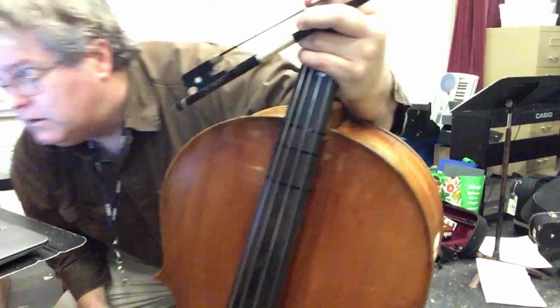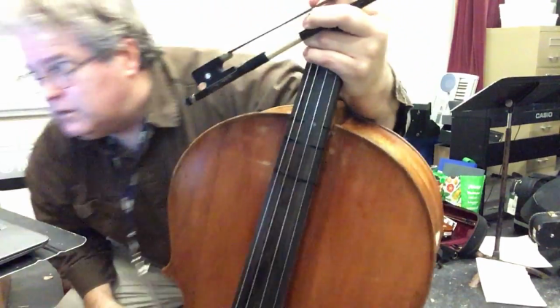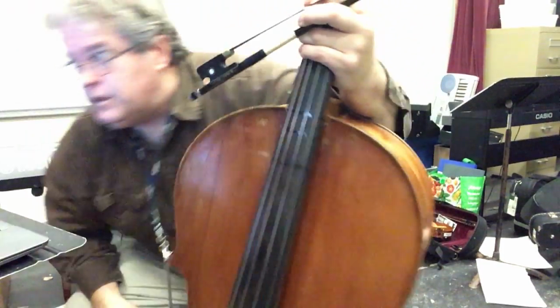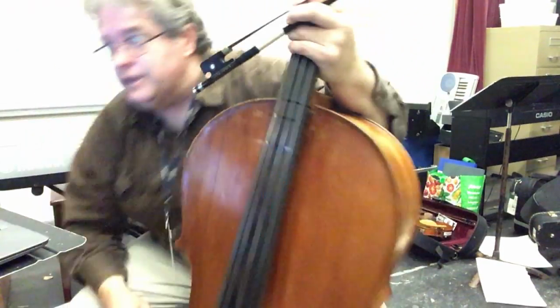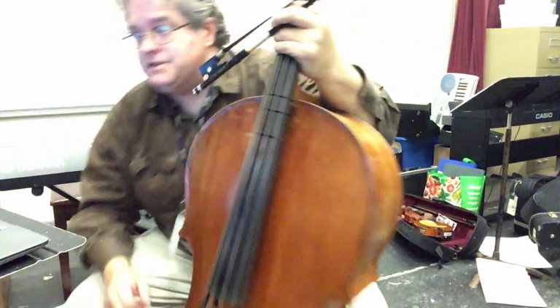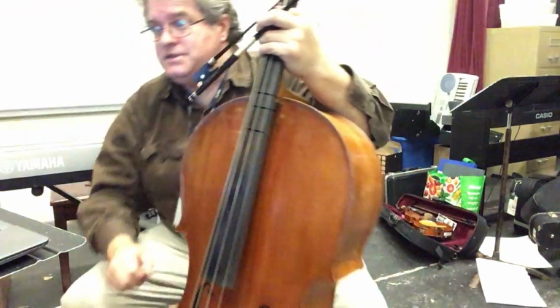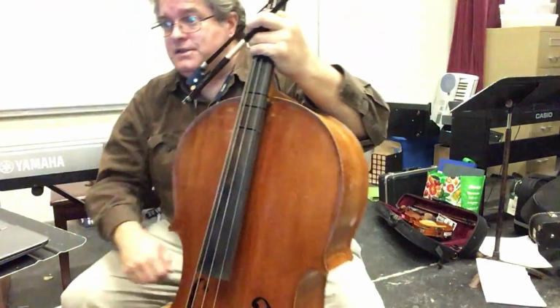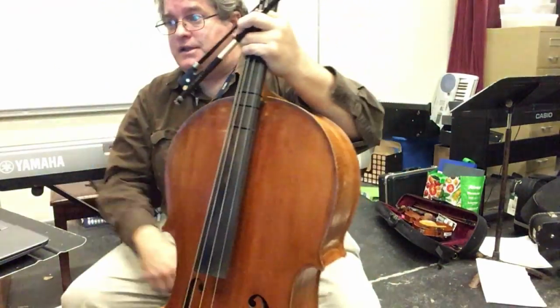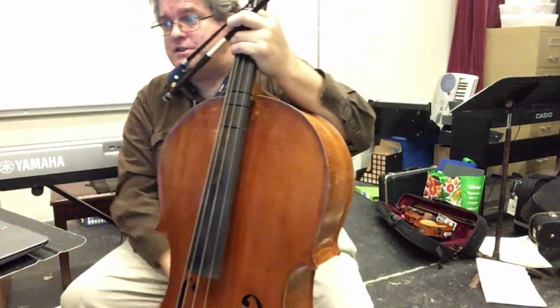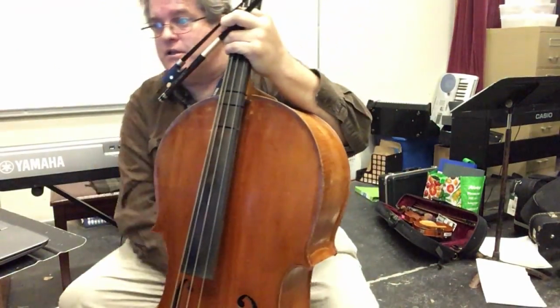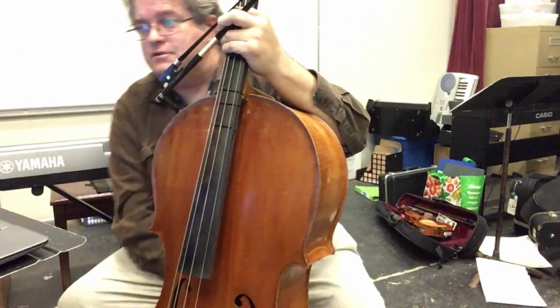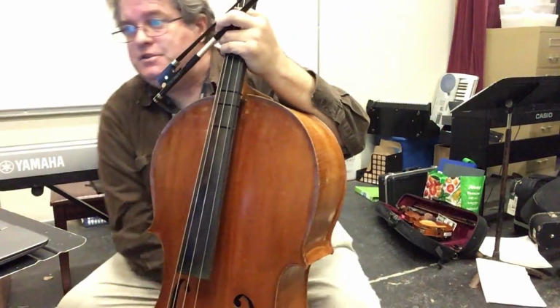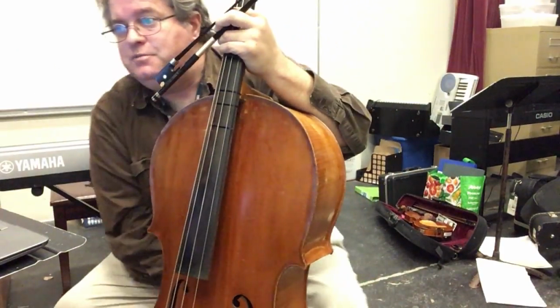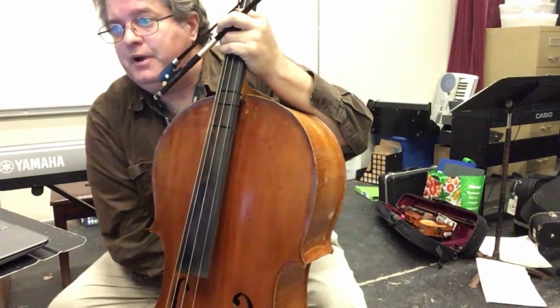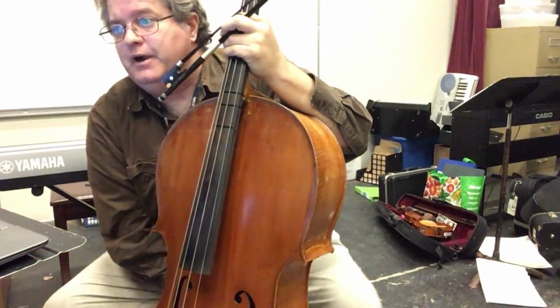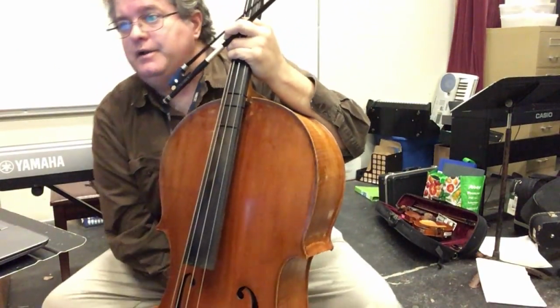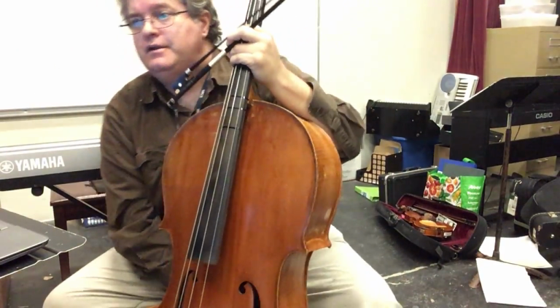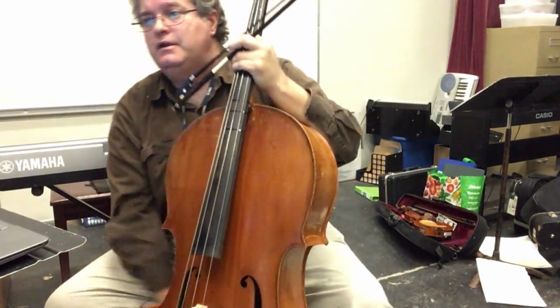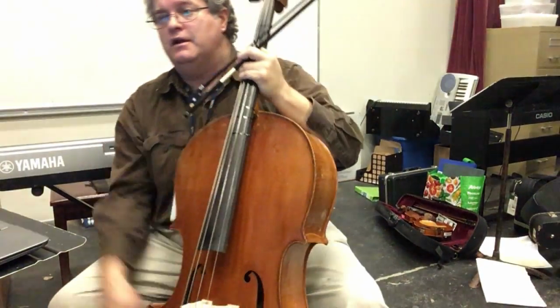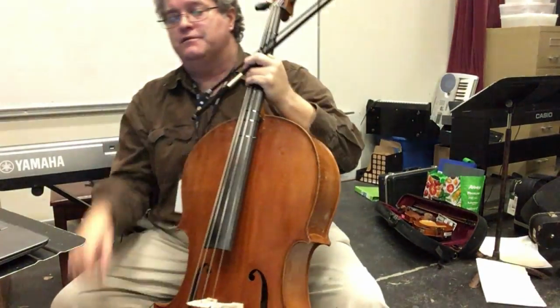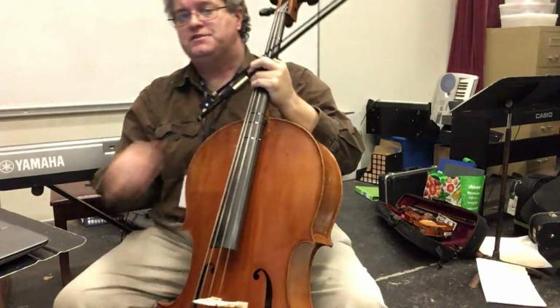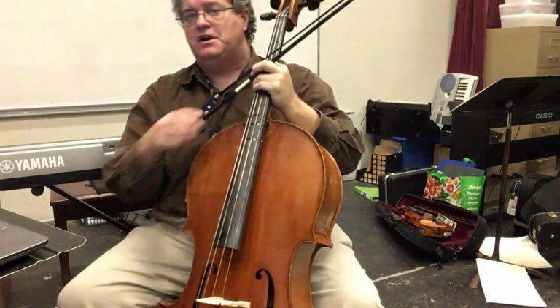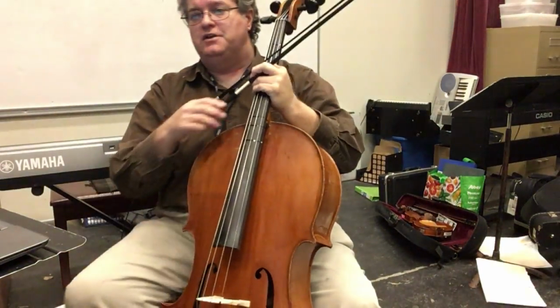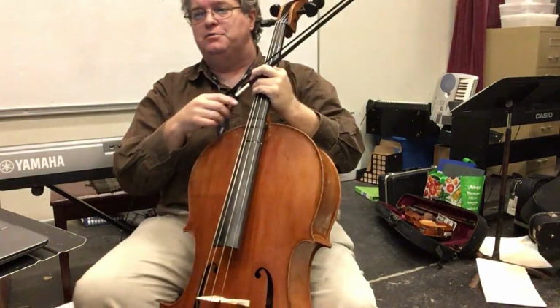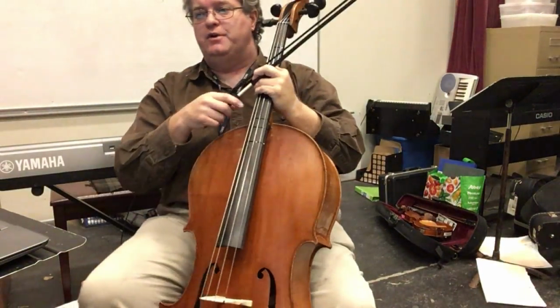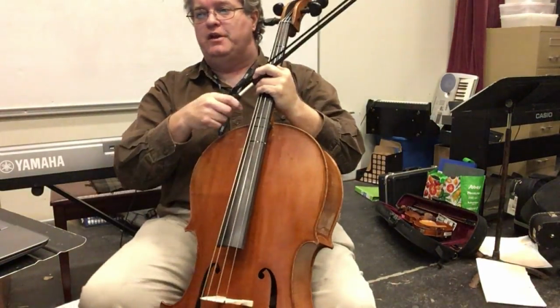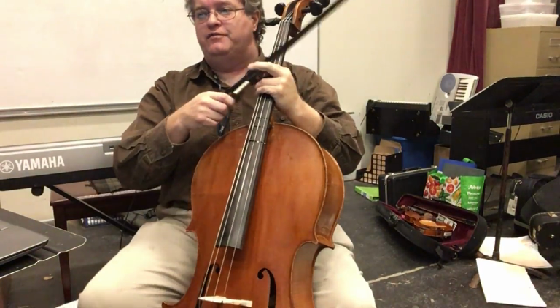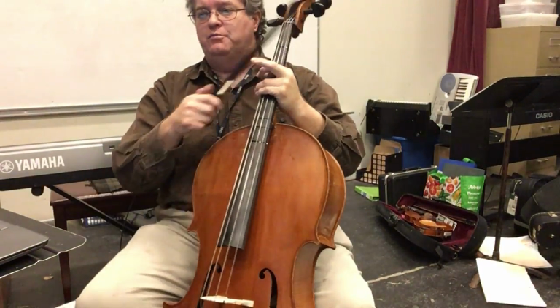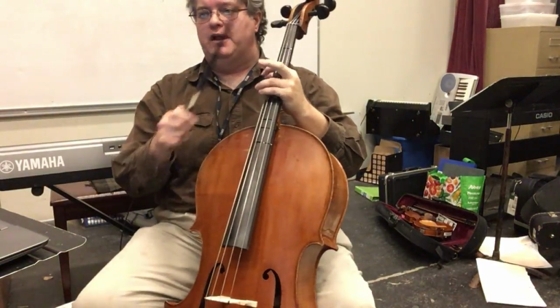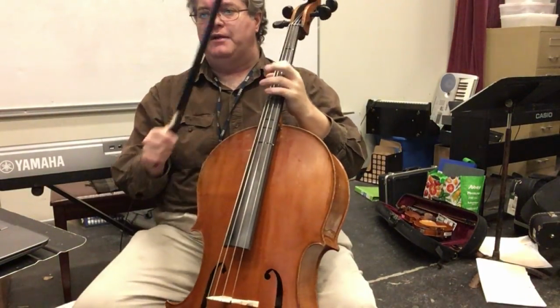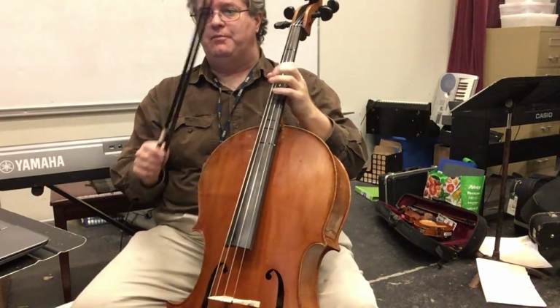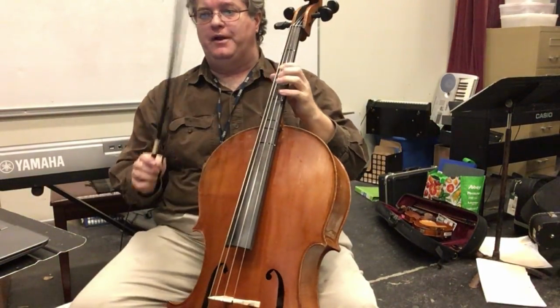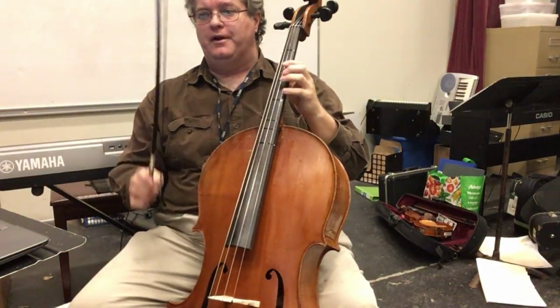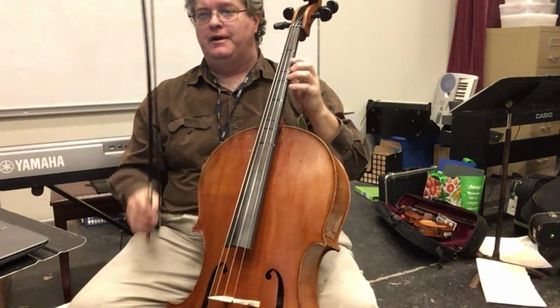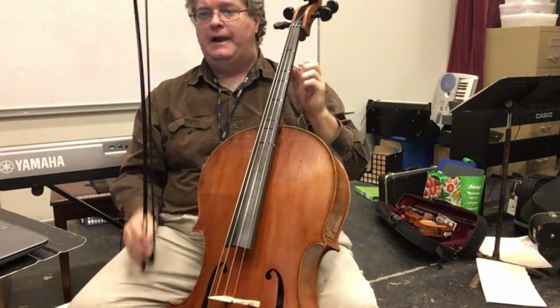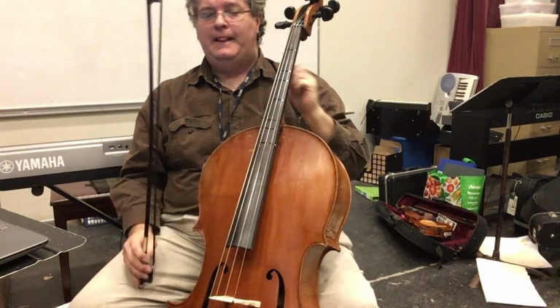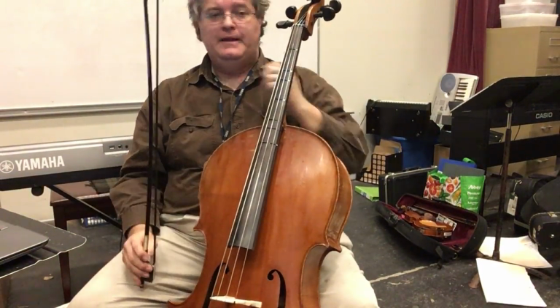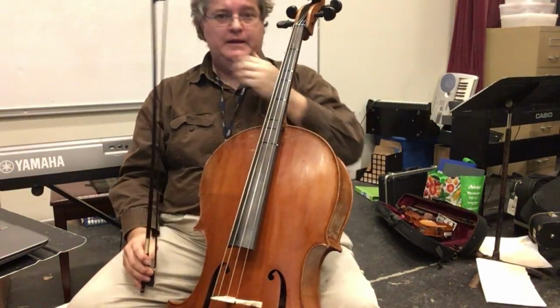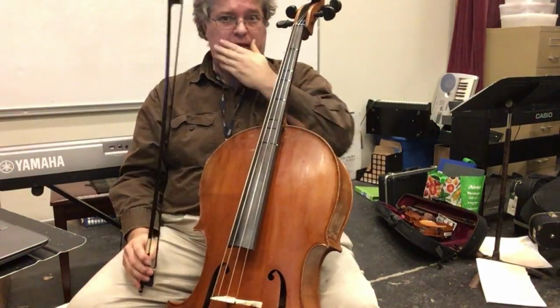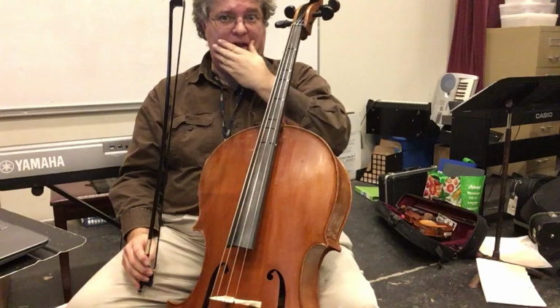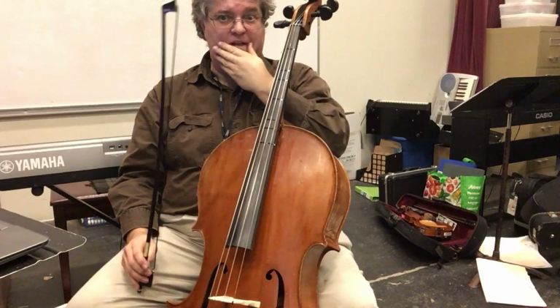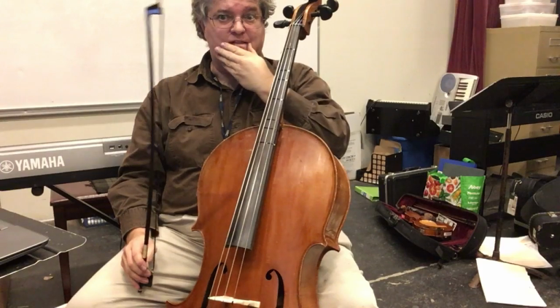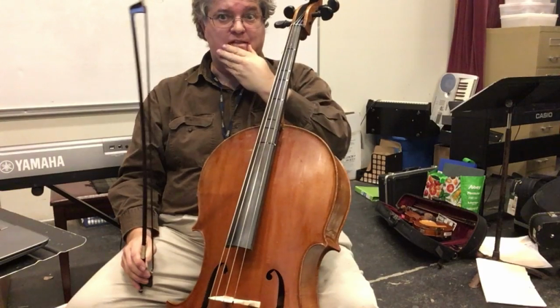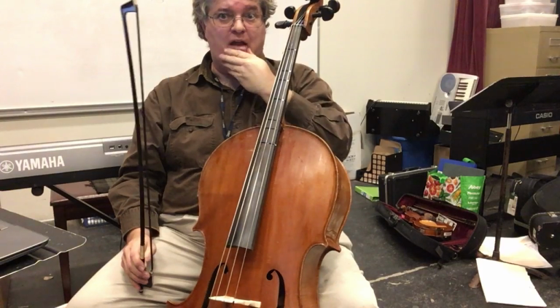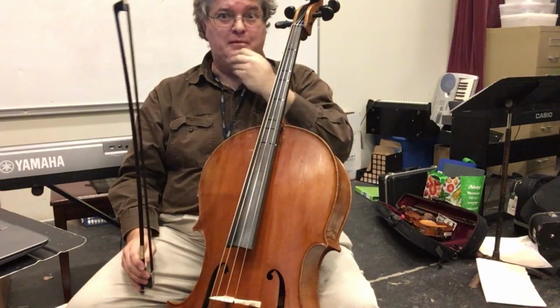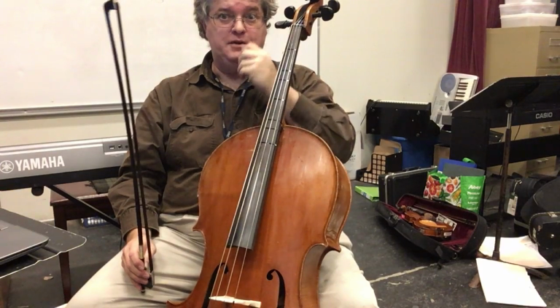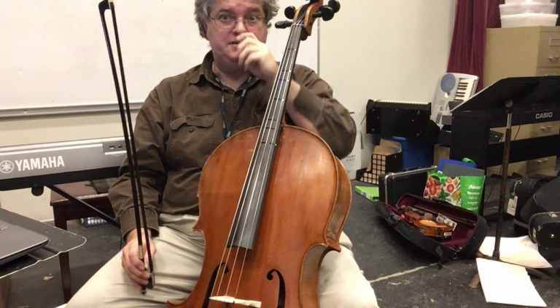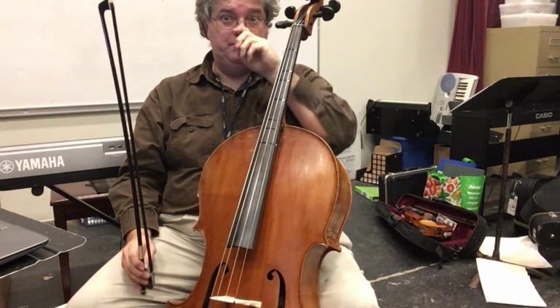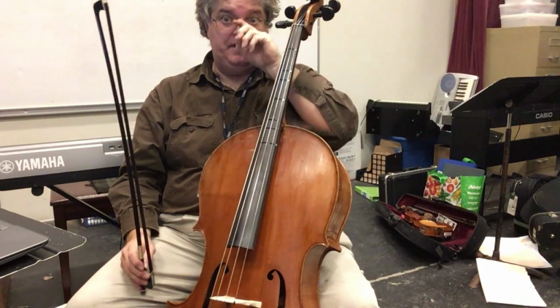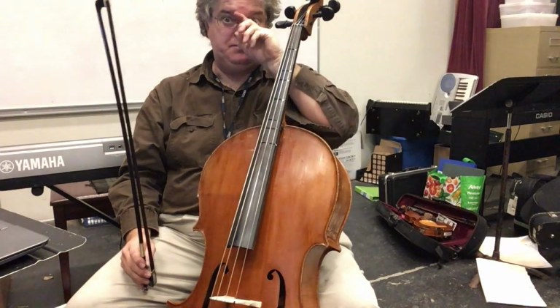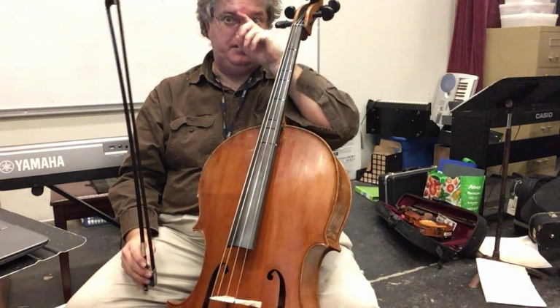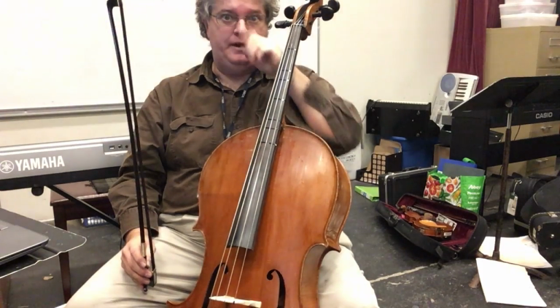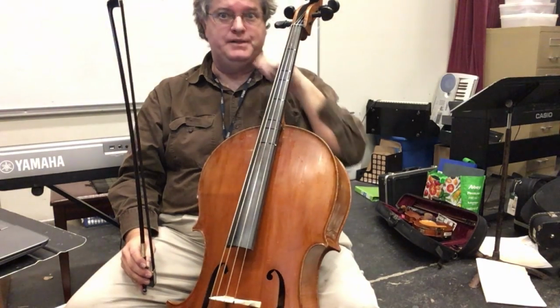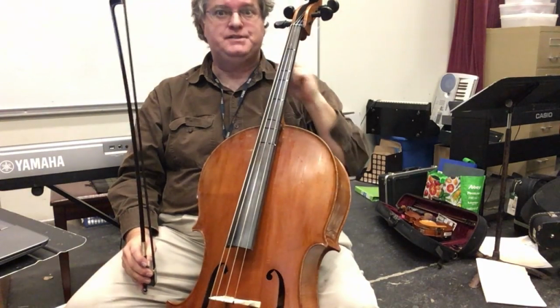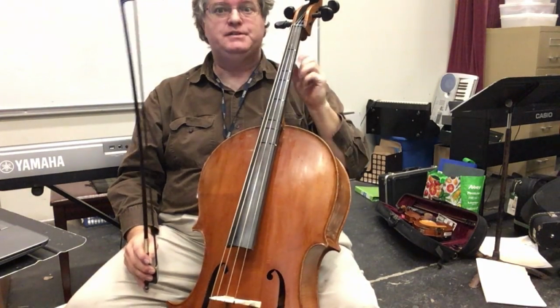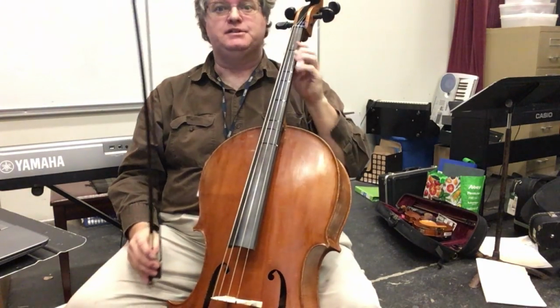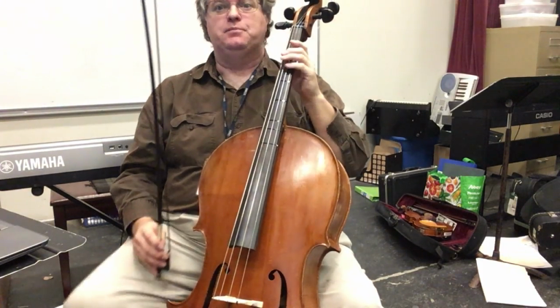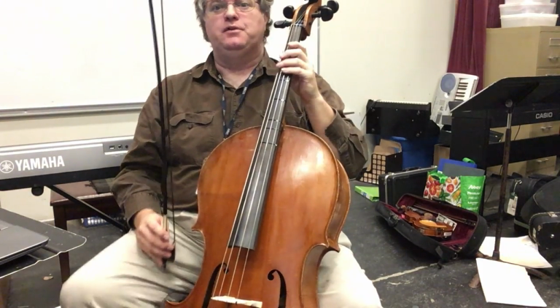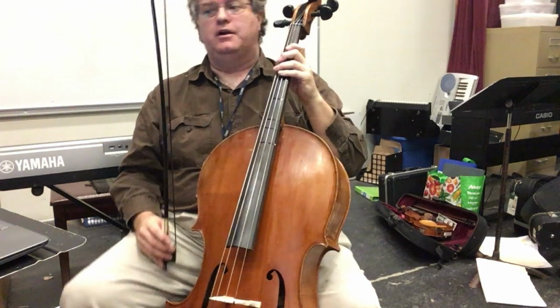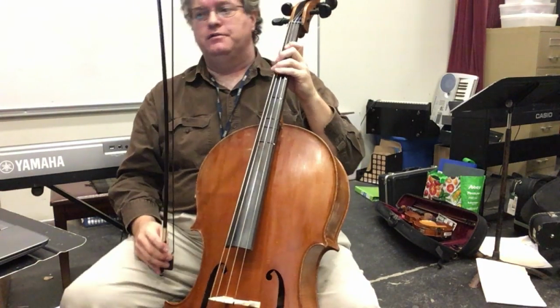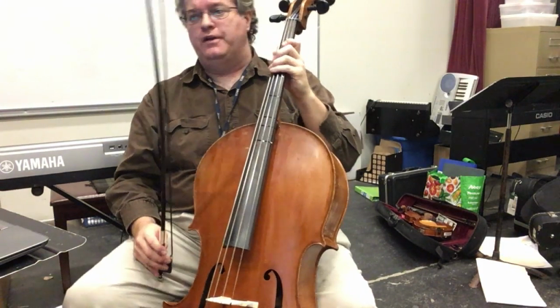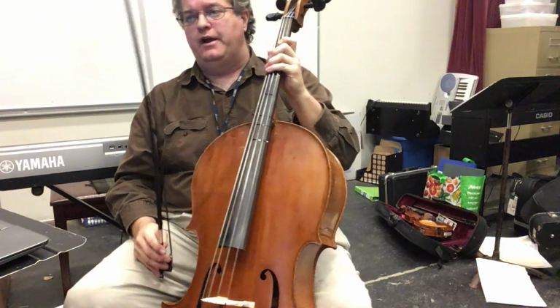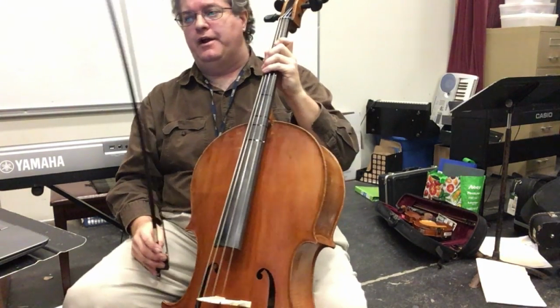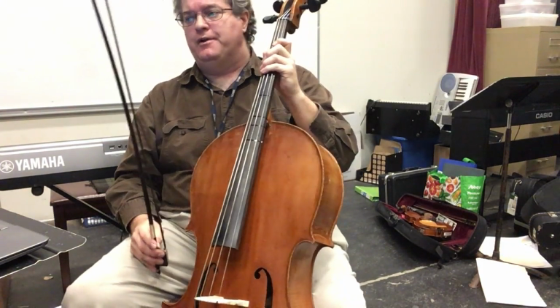This is the cello 2 part of 'Brave: The Black Bear,' and it's the same notes the bass plays, except an octave higher.